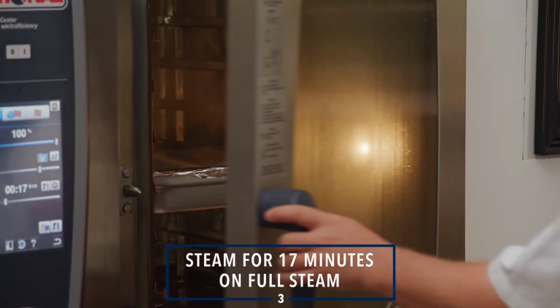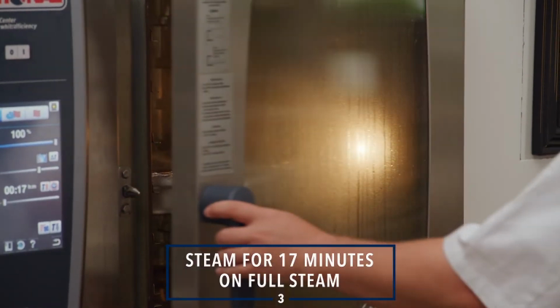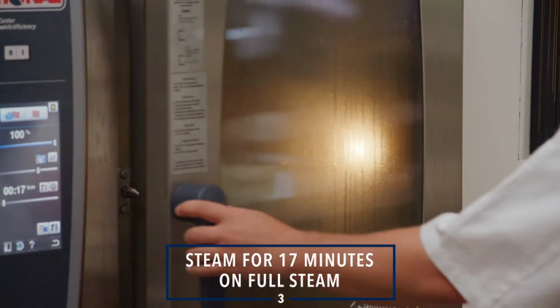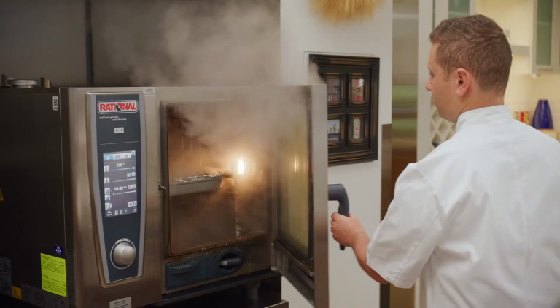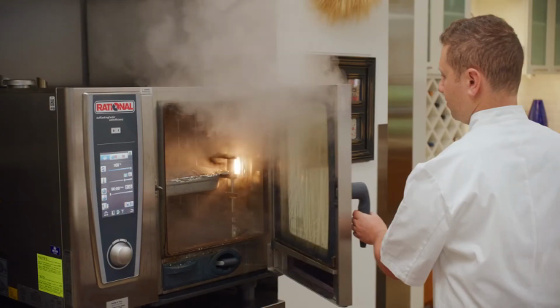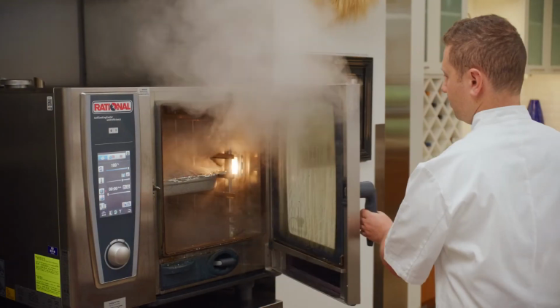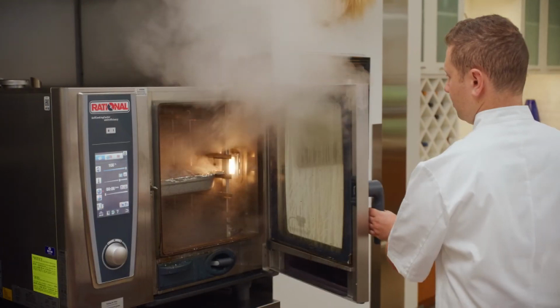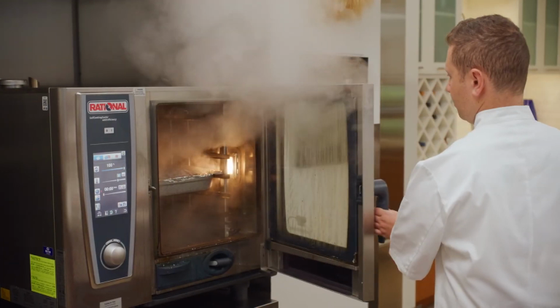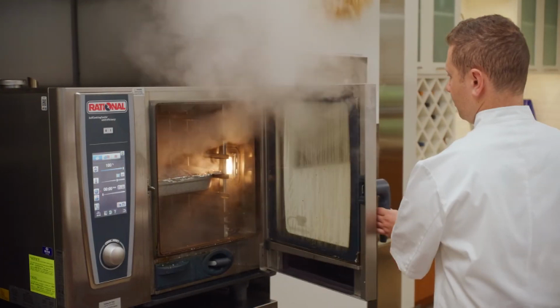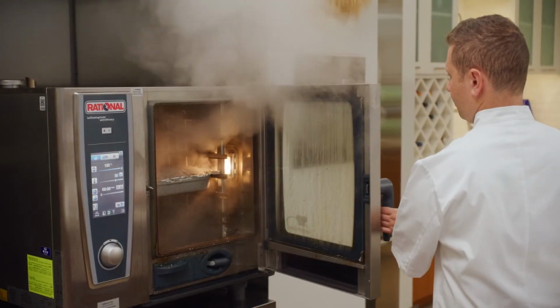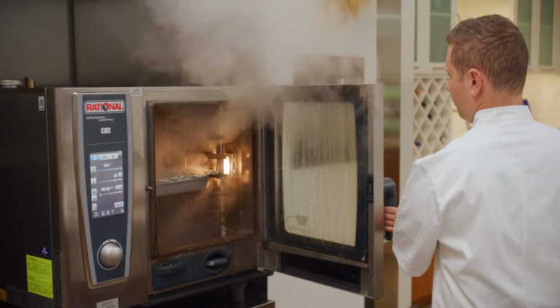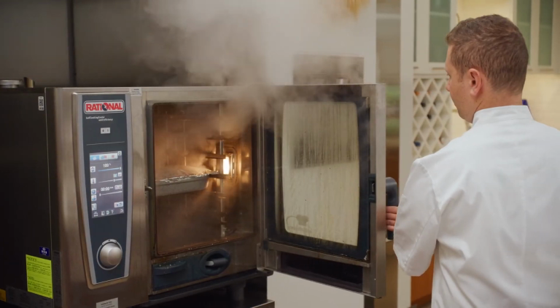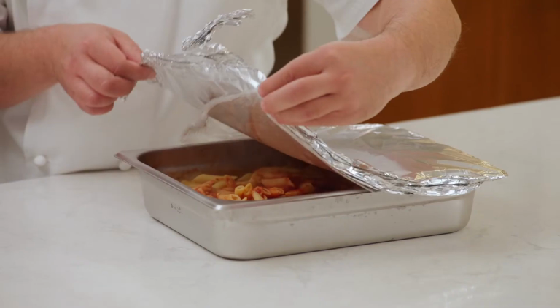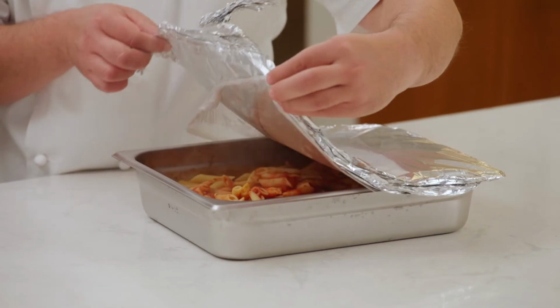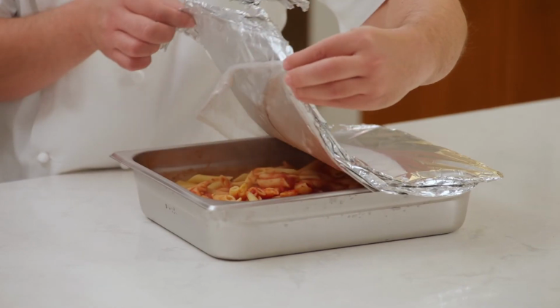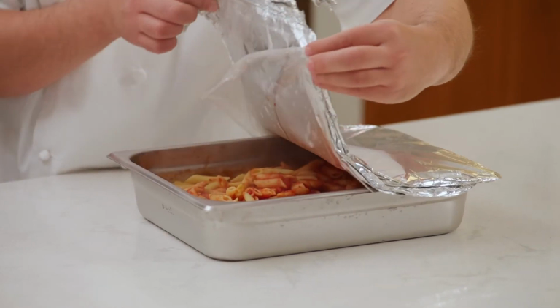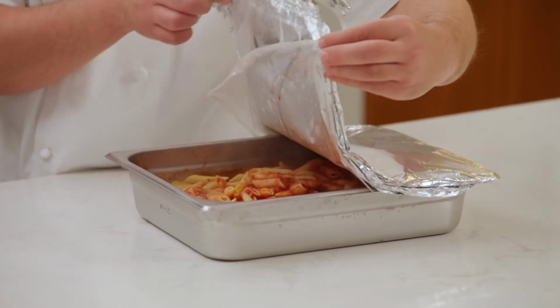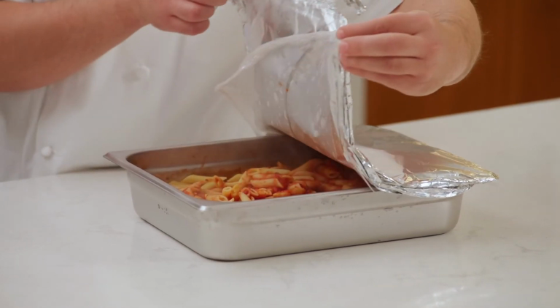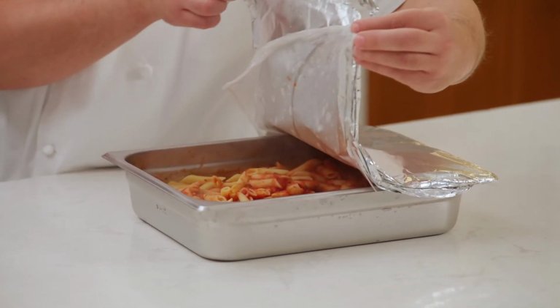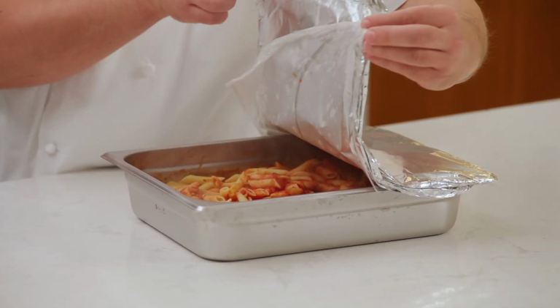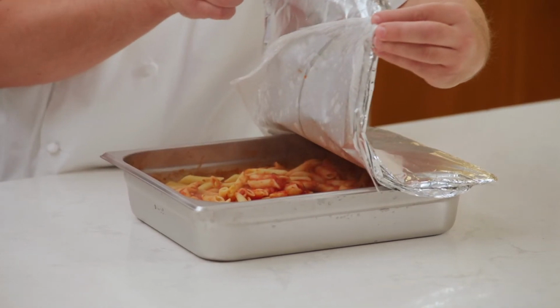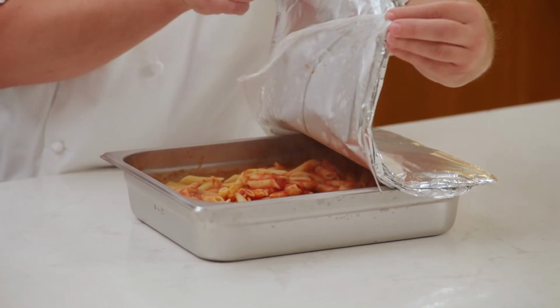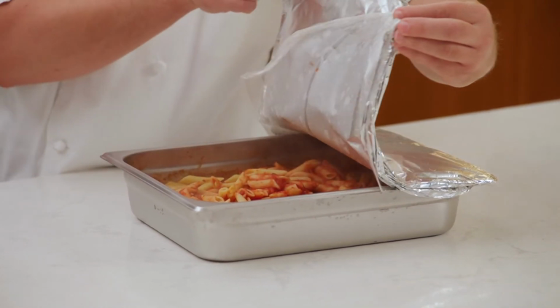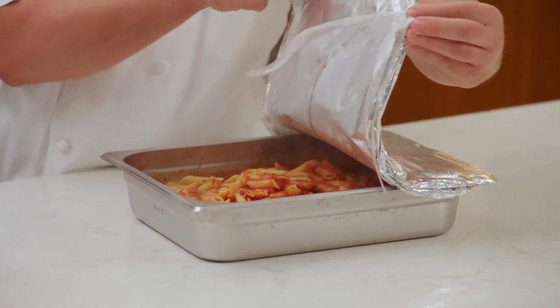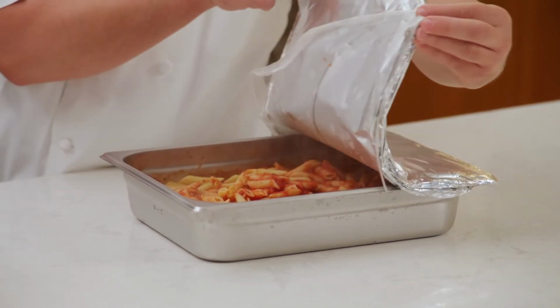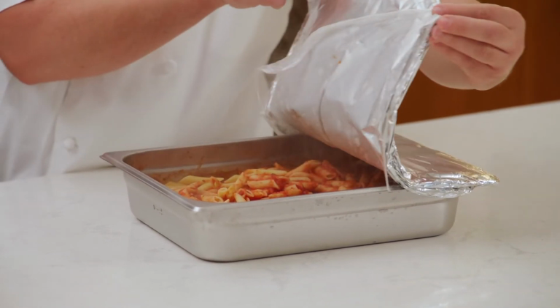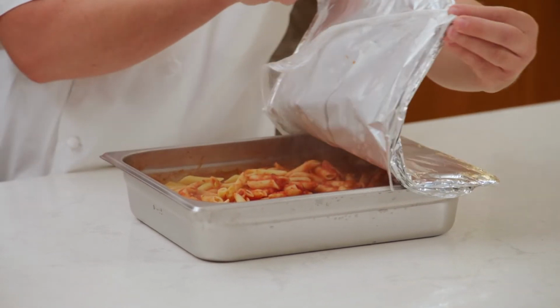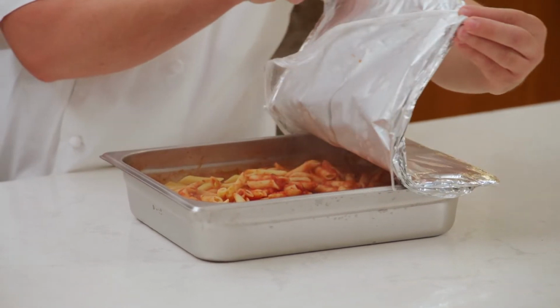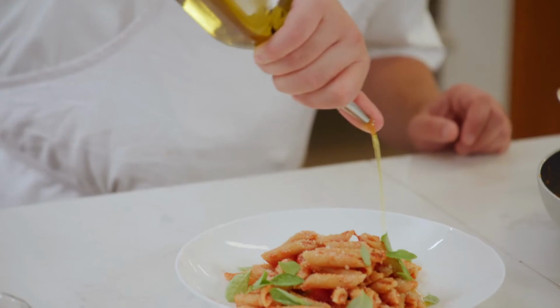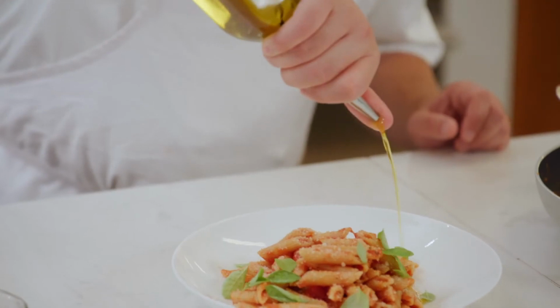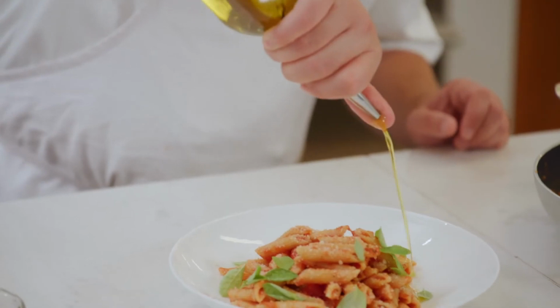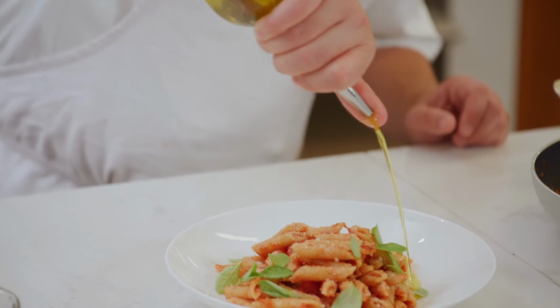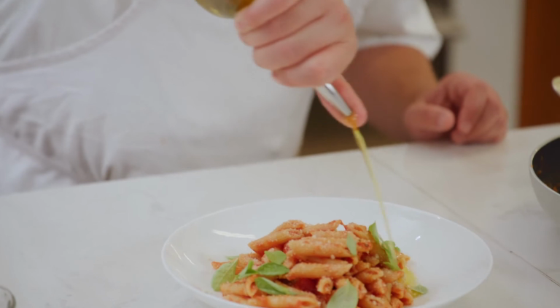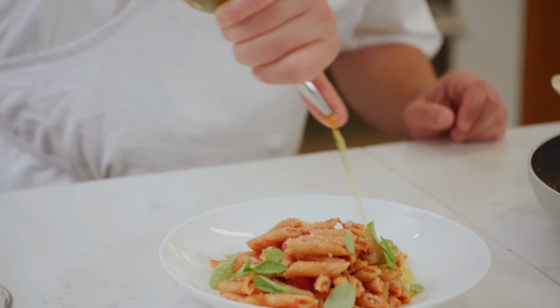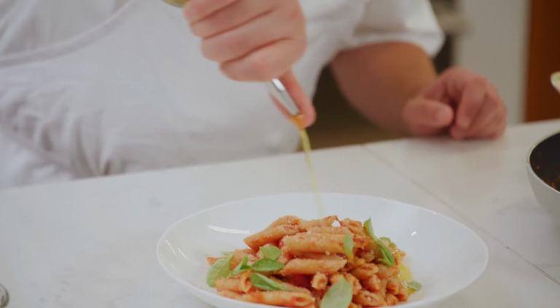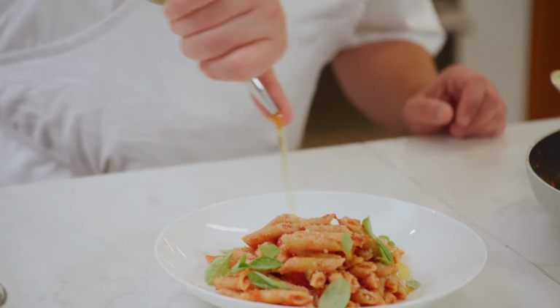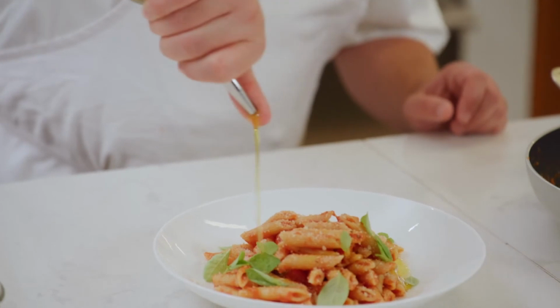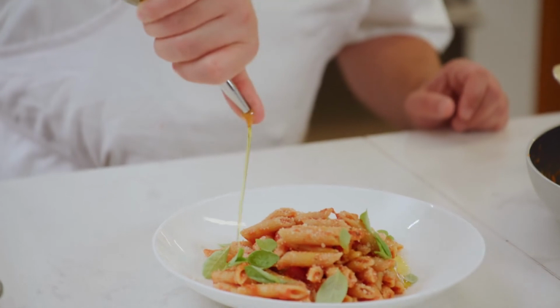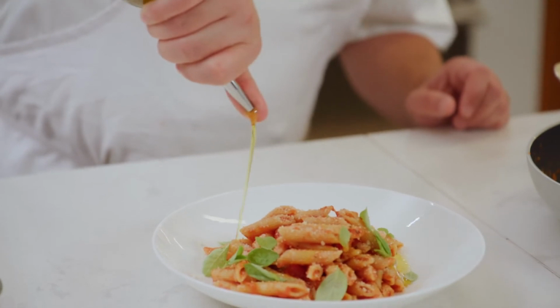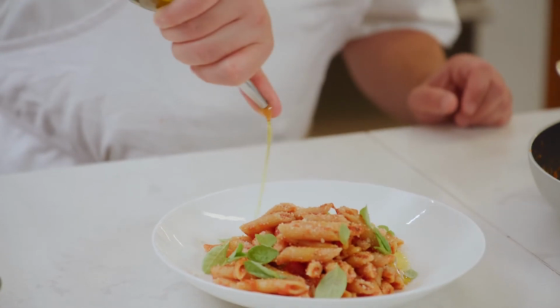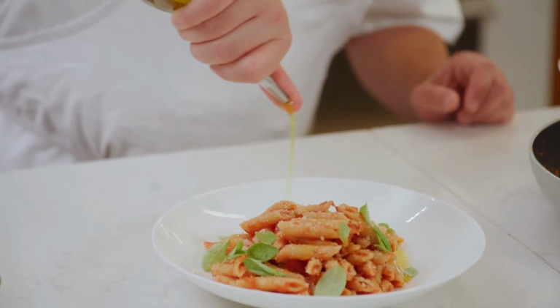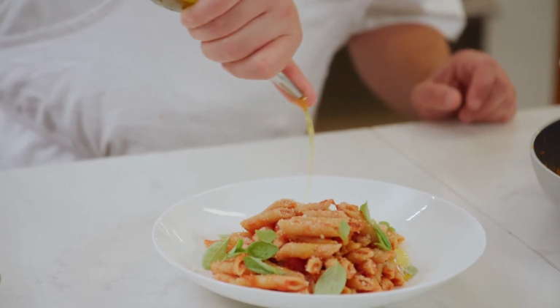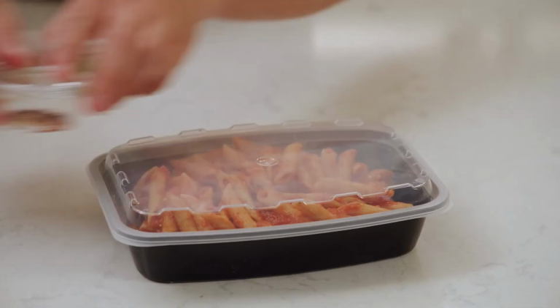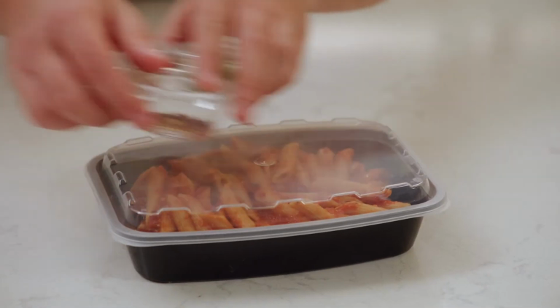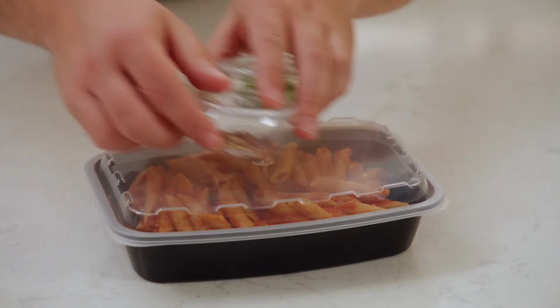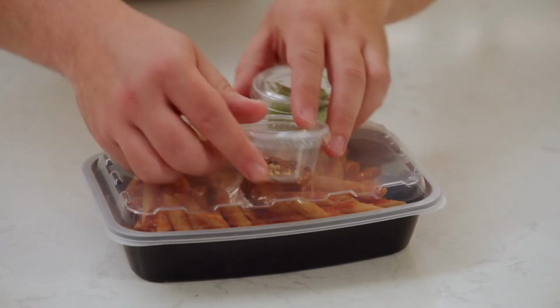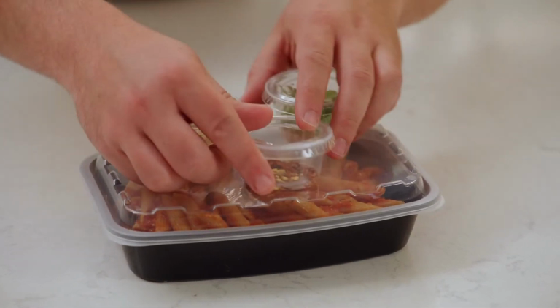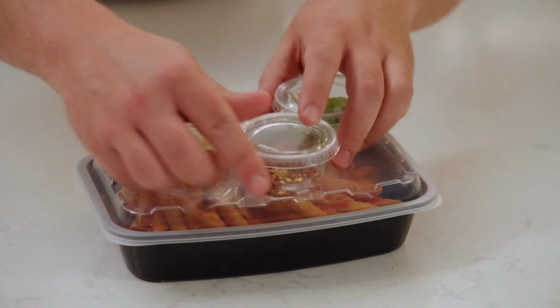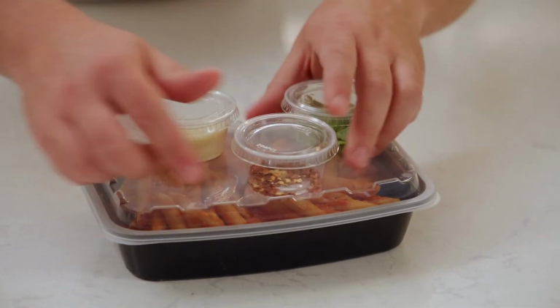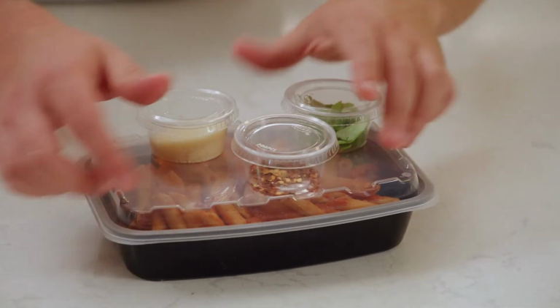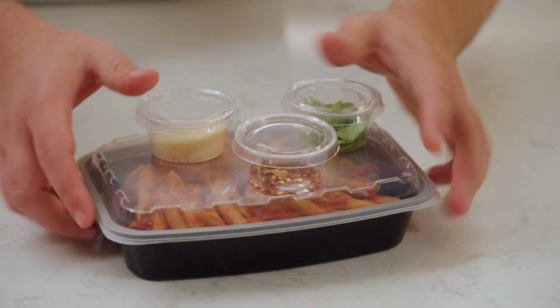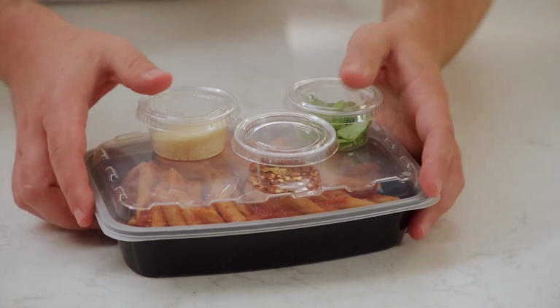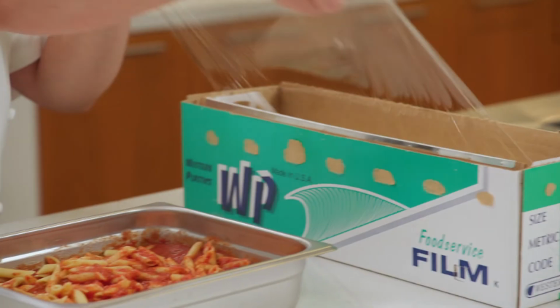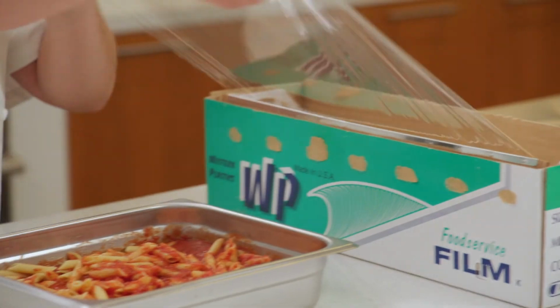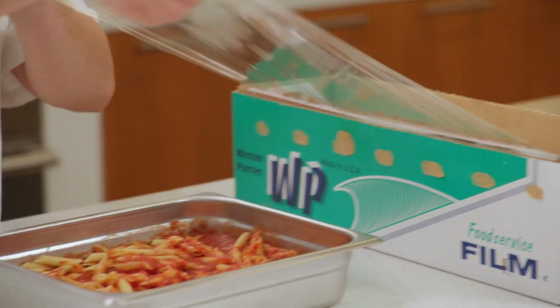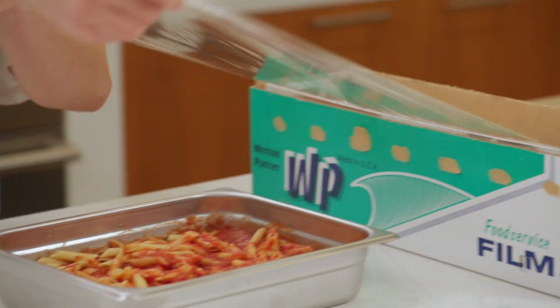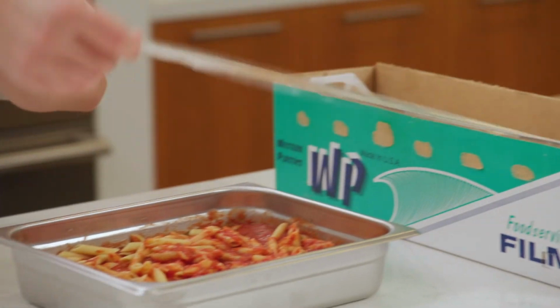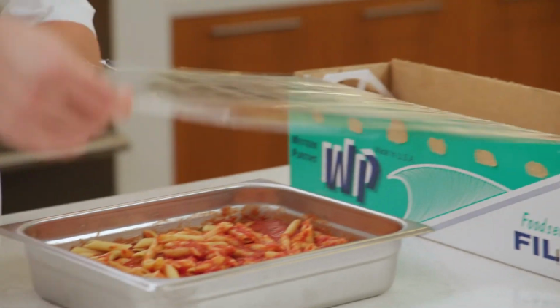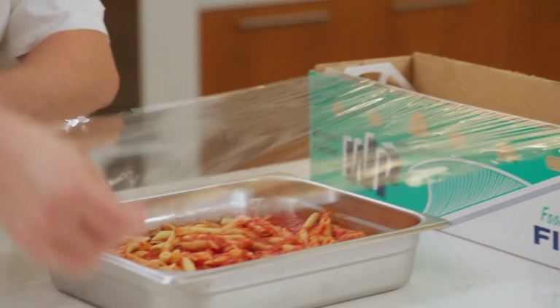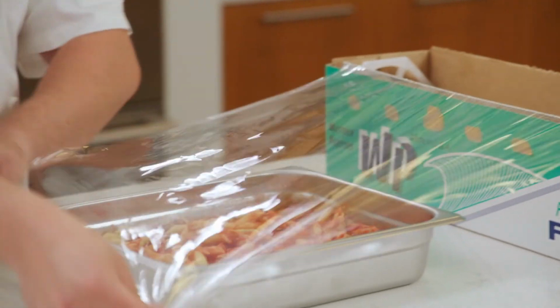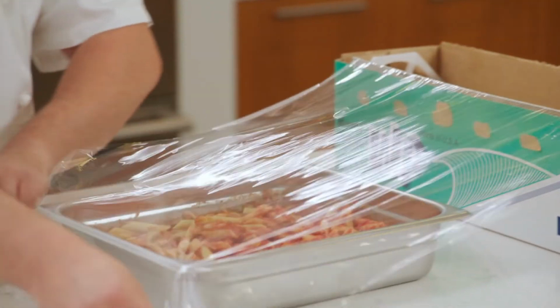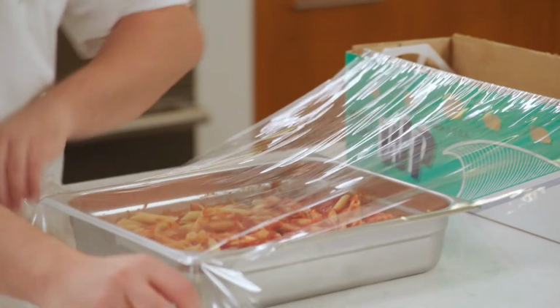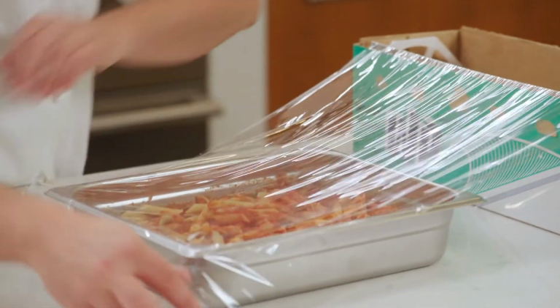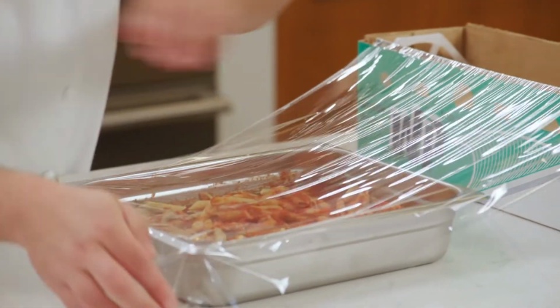And that's it. Carefully remove the foil and wrap and you're ready to plate and serve, box and deliver, or hold for later service.